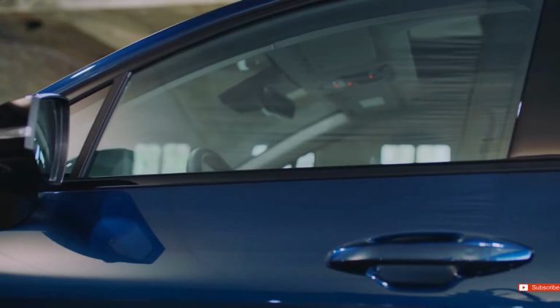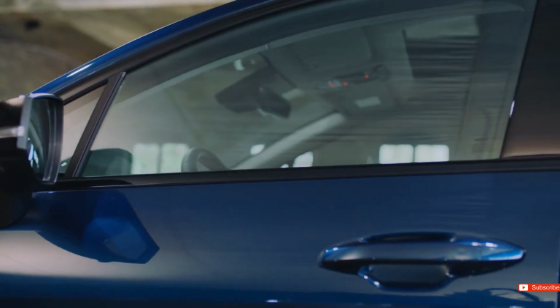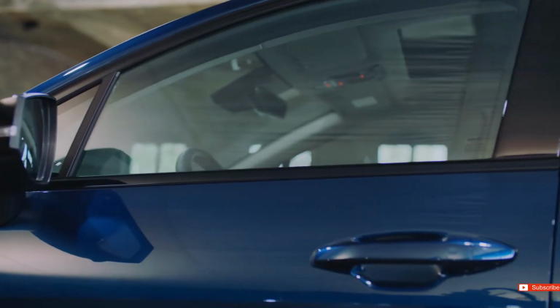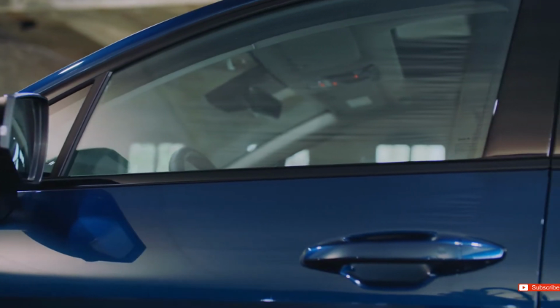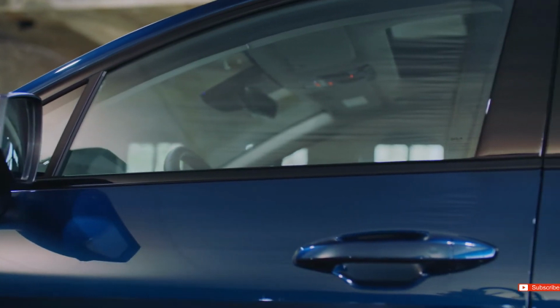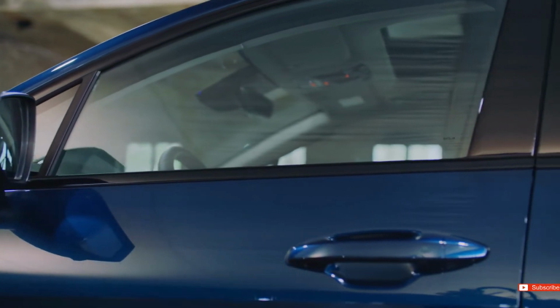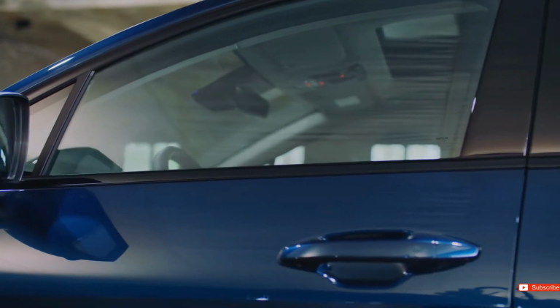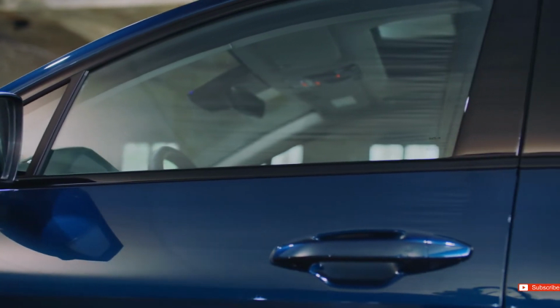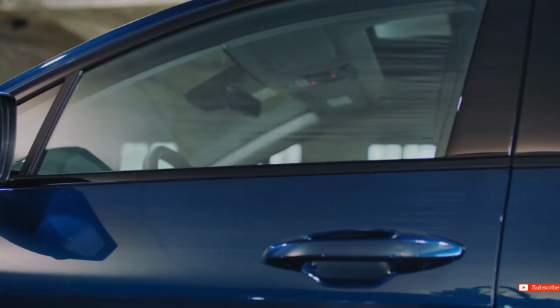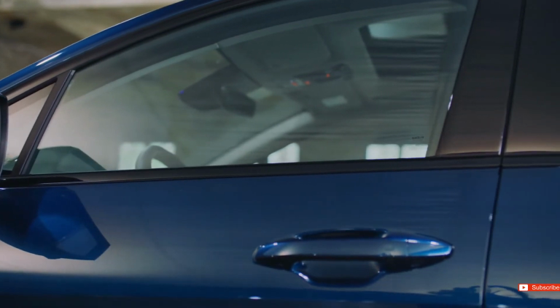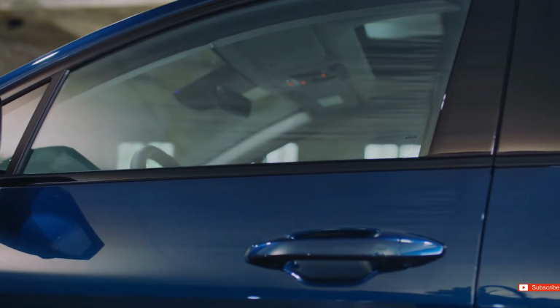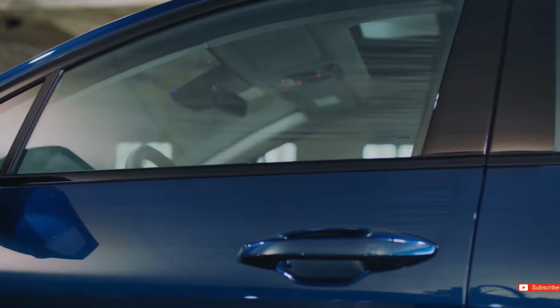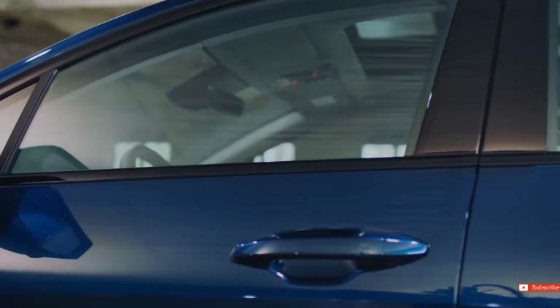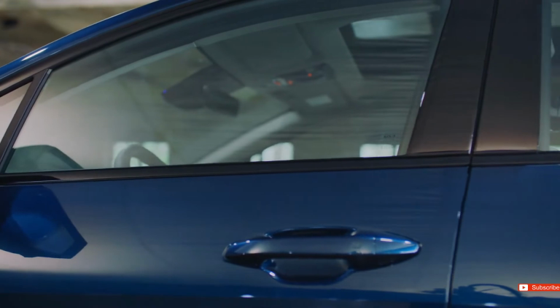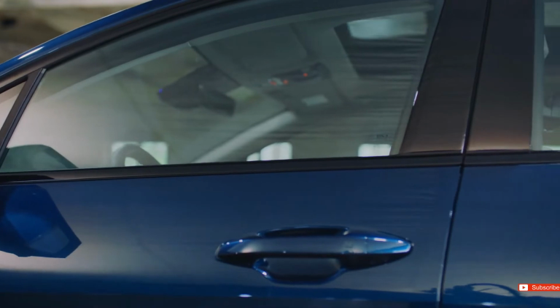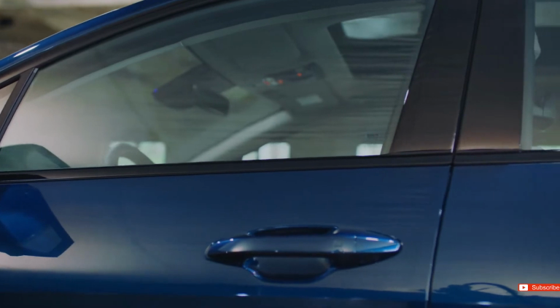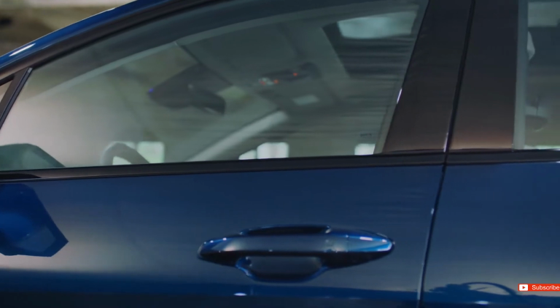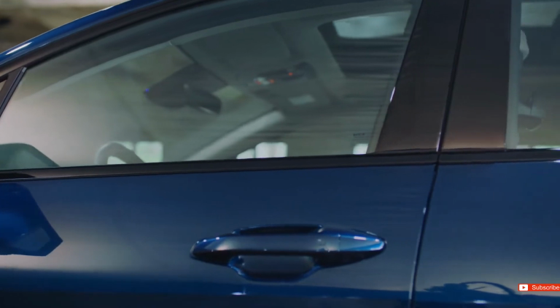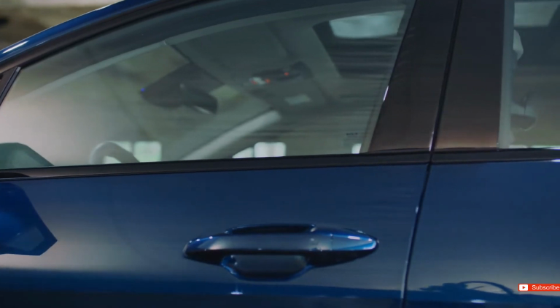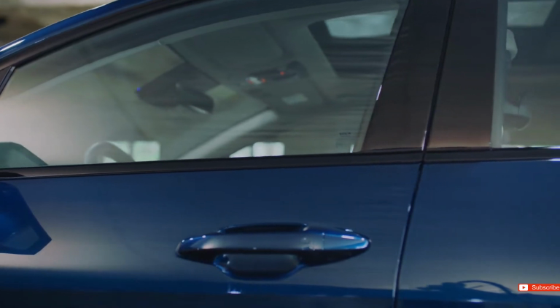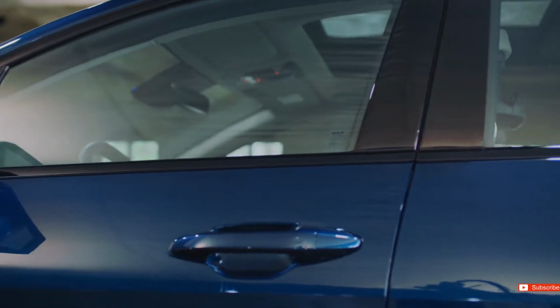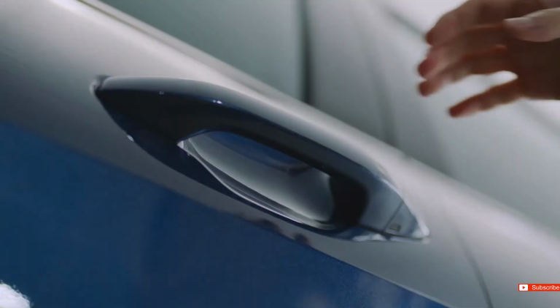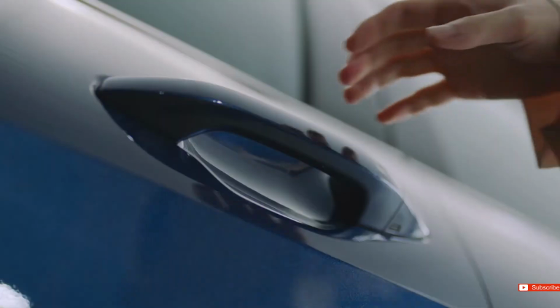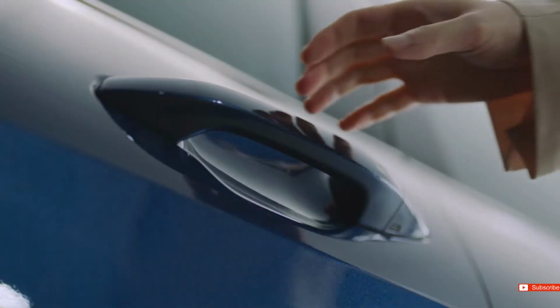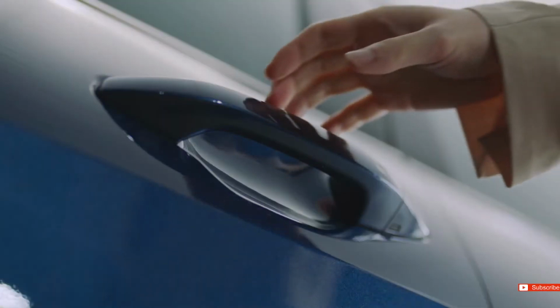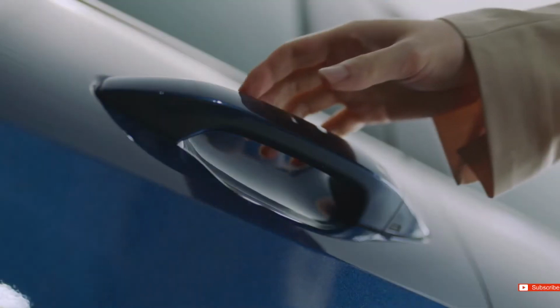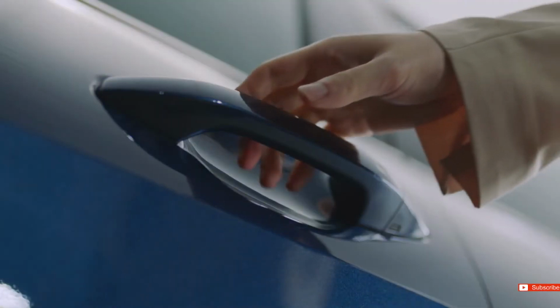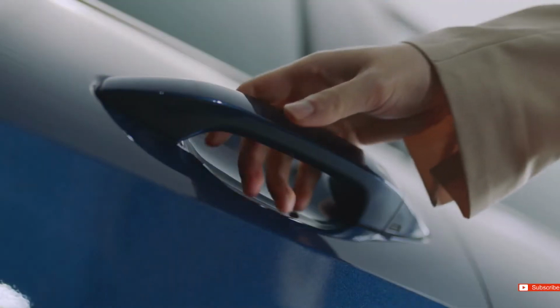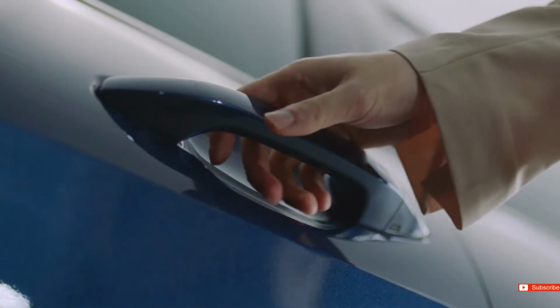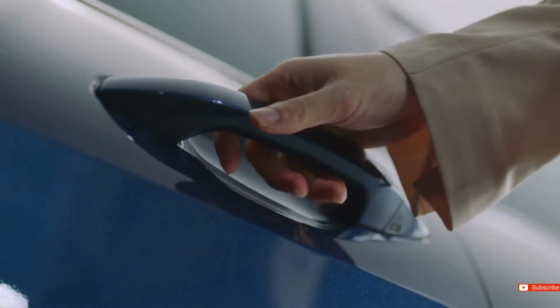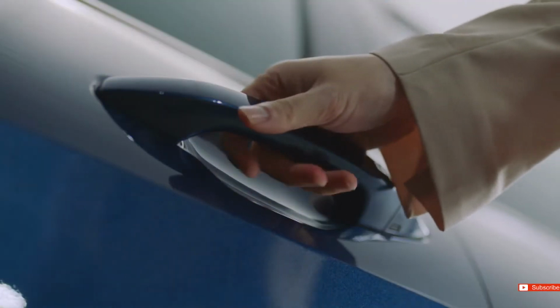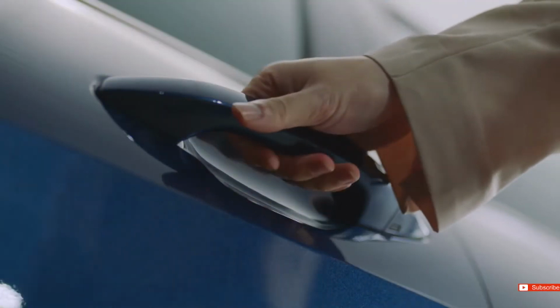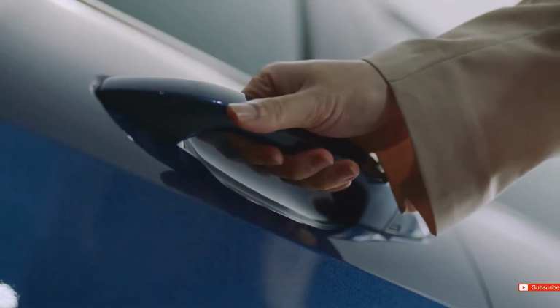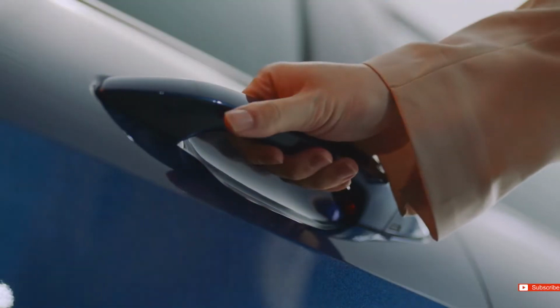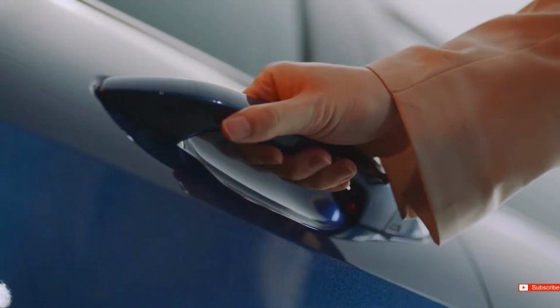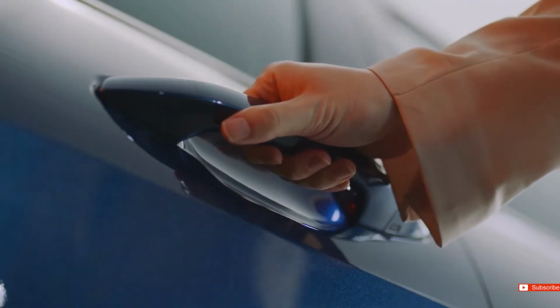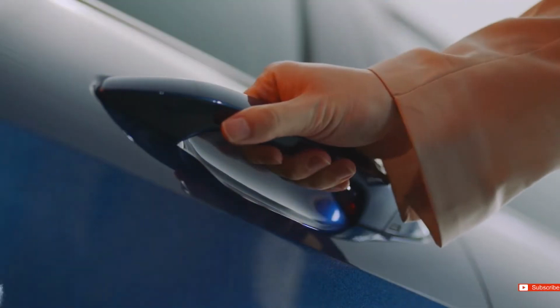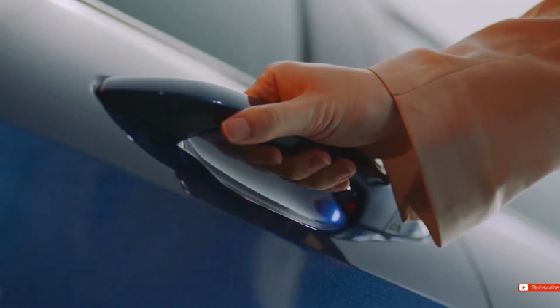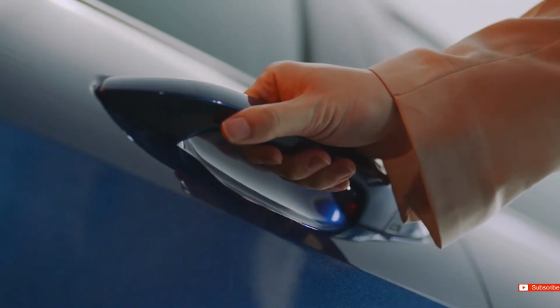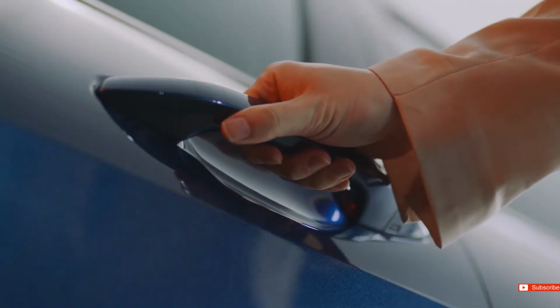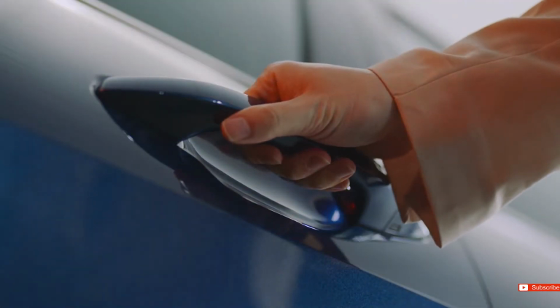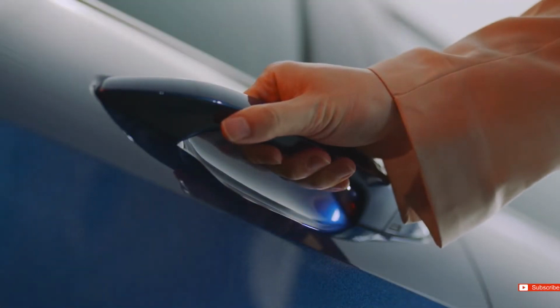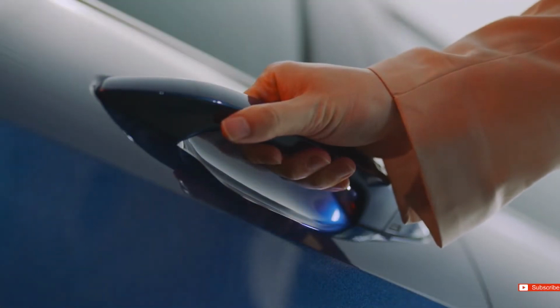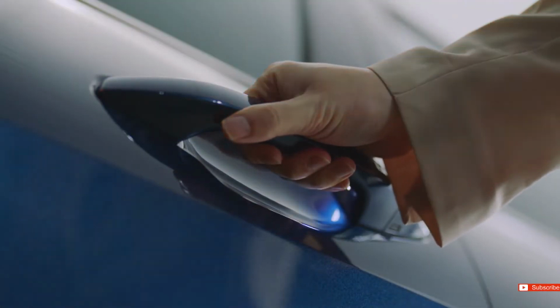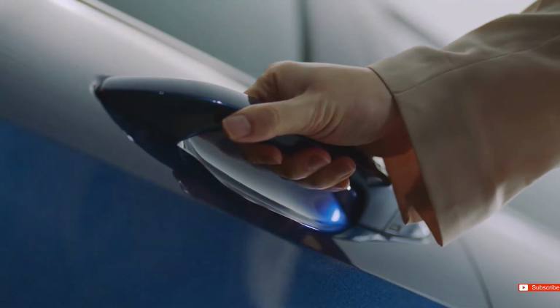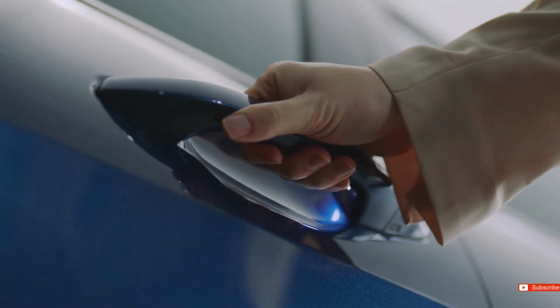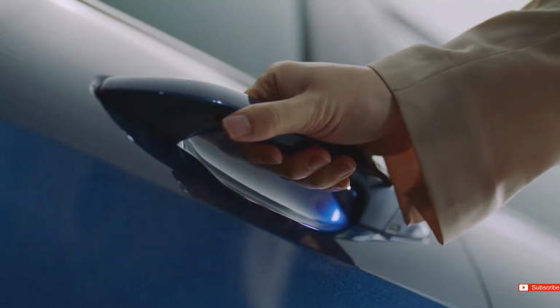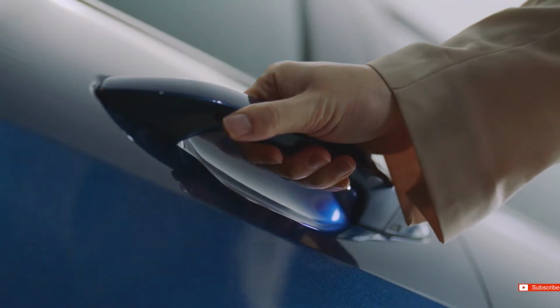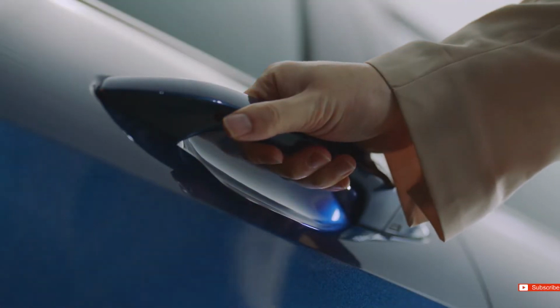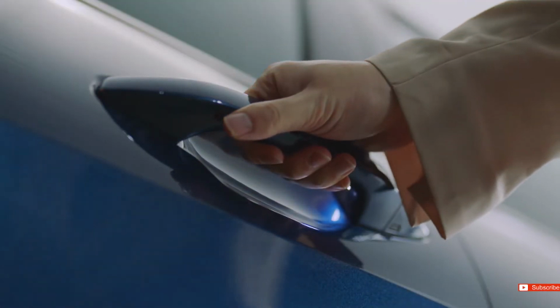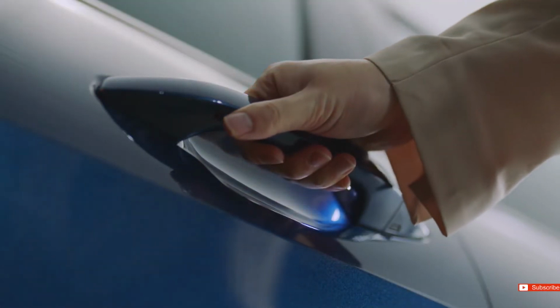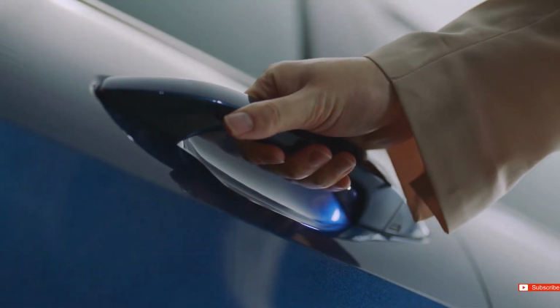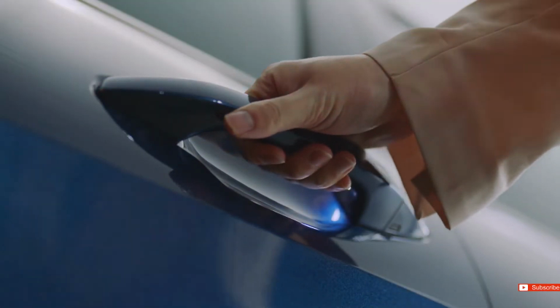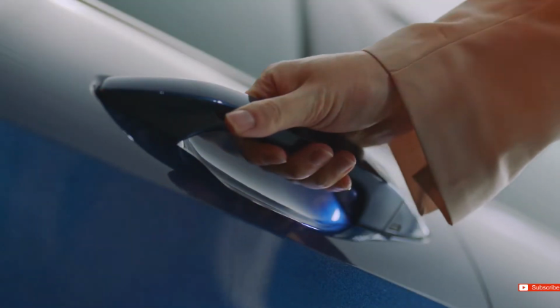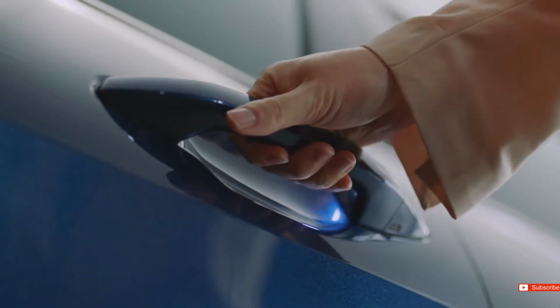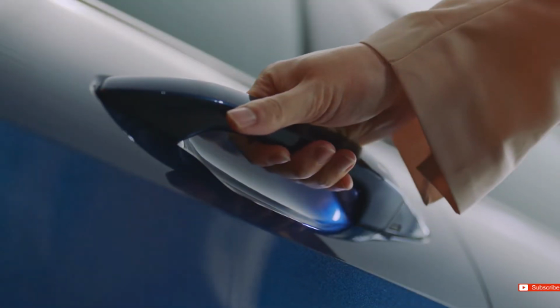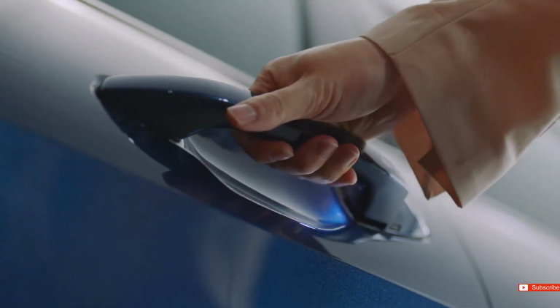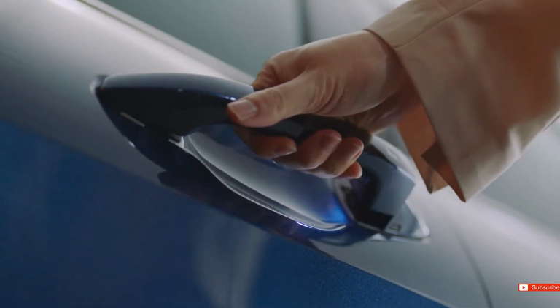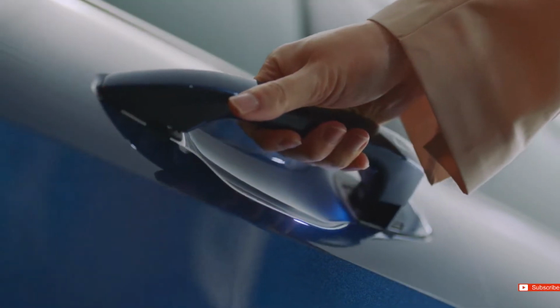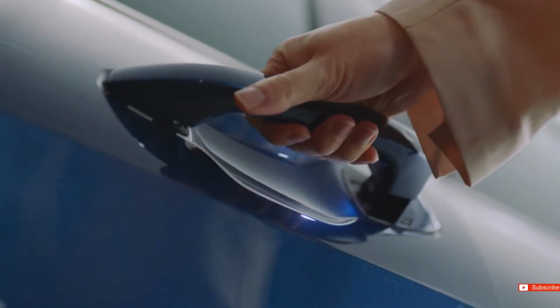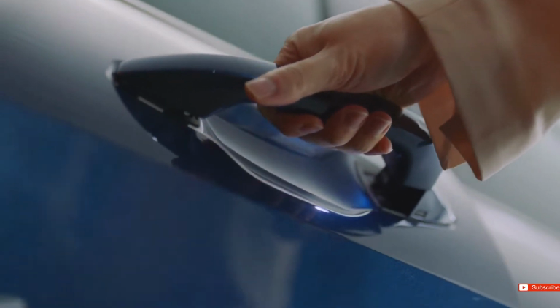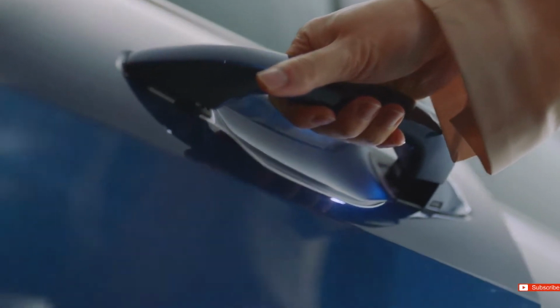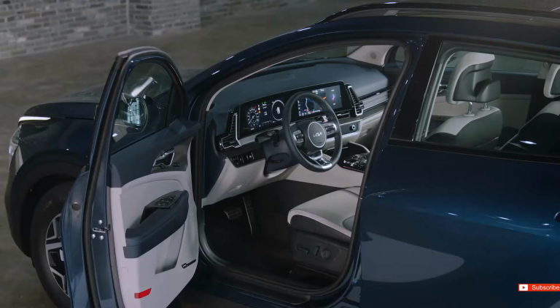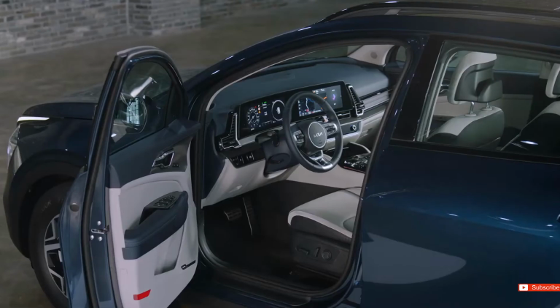The outside handles have a touch sensor which allows you to open the door without a button when getting into the vehicle.